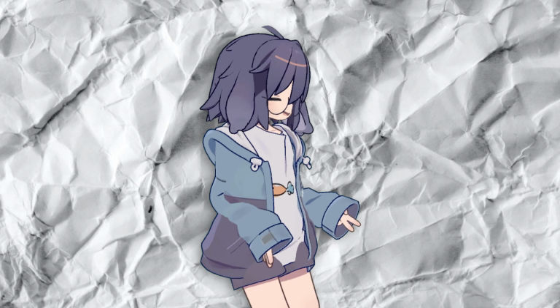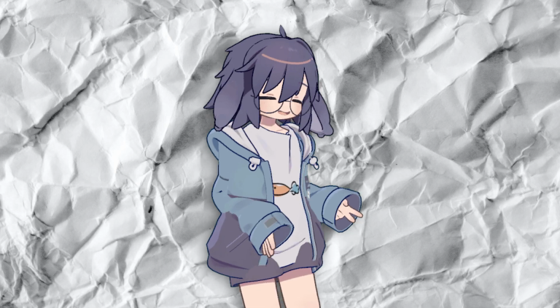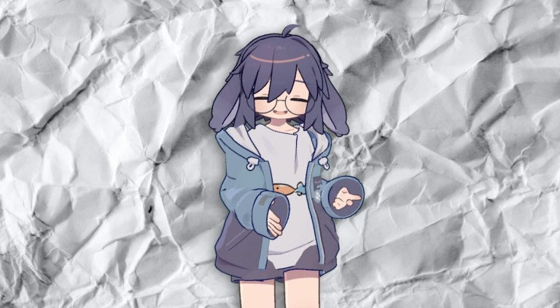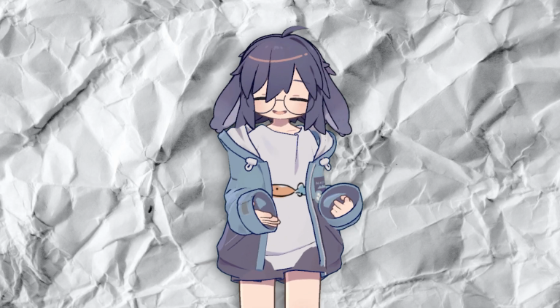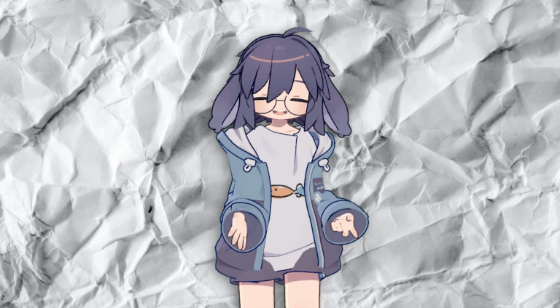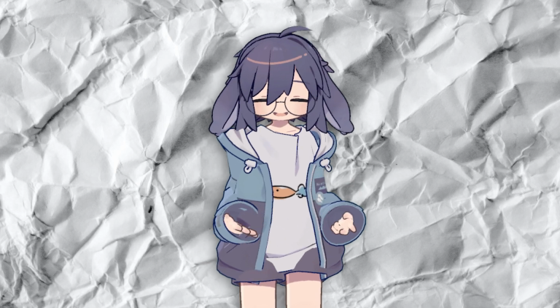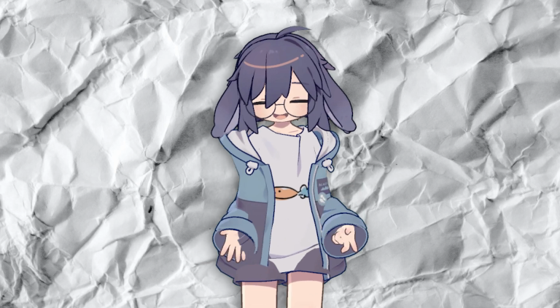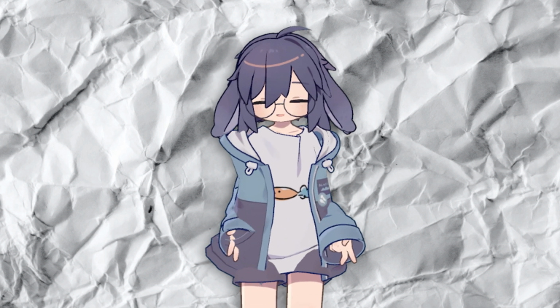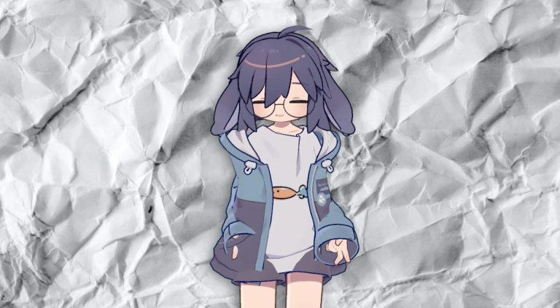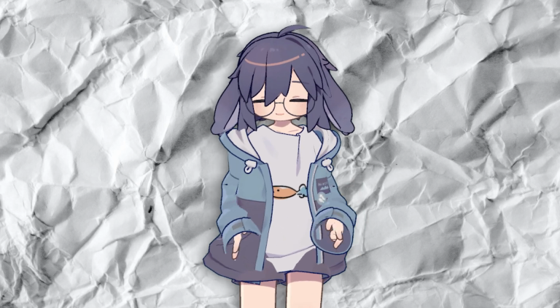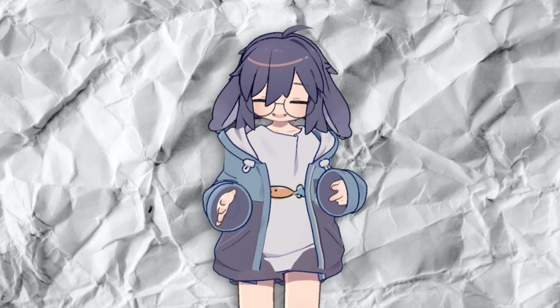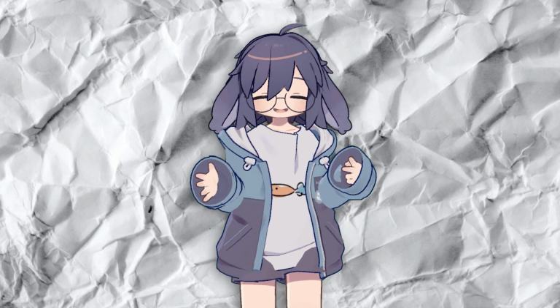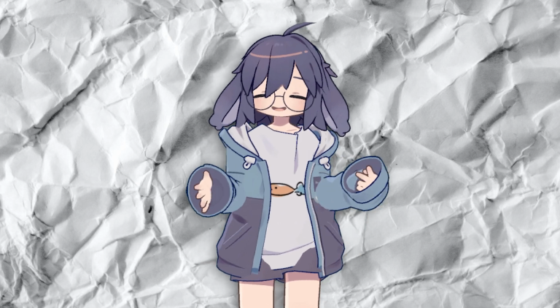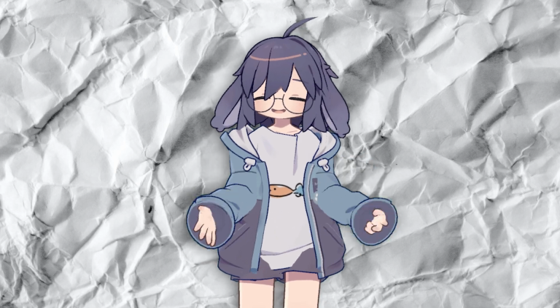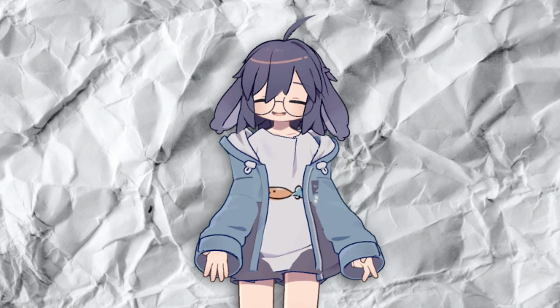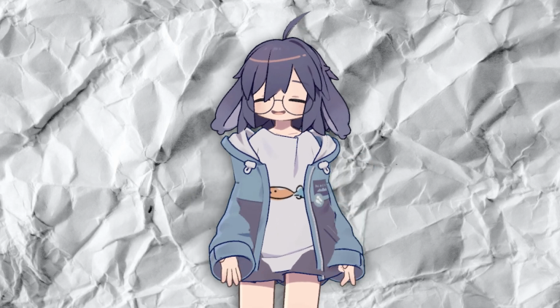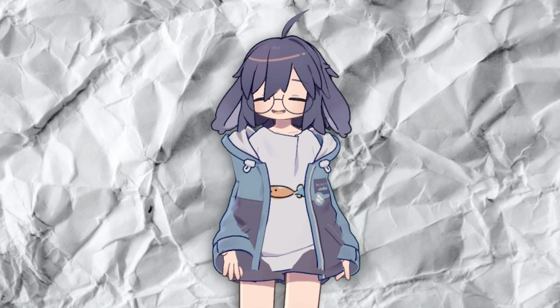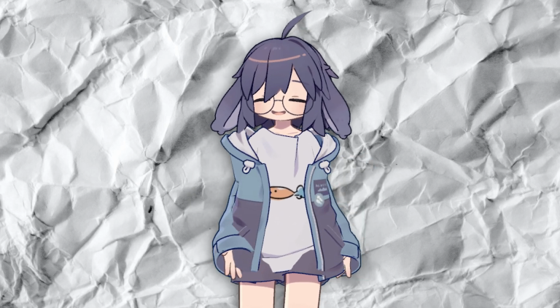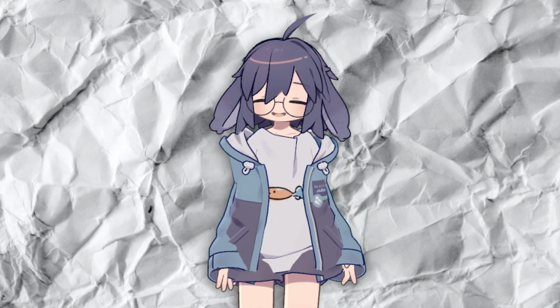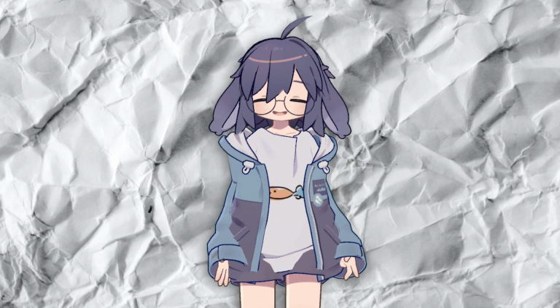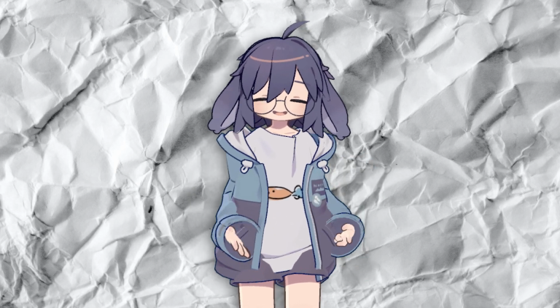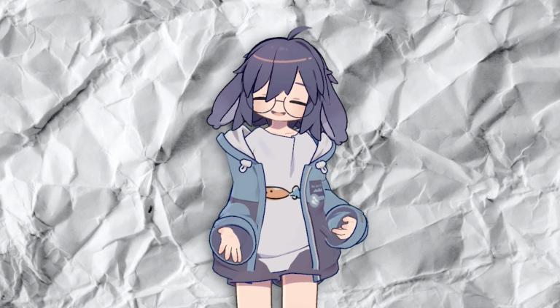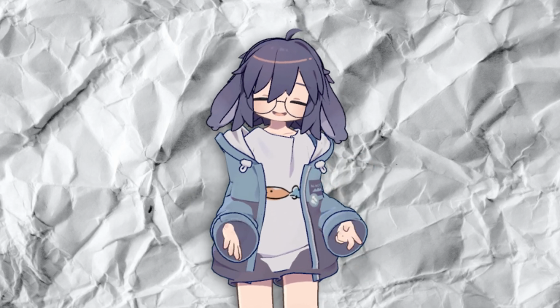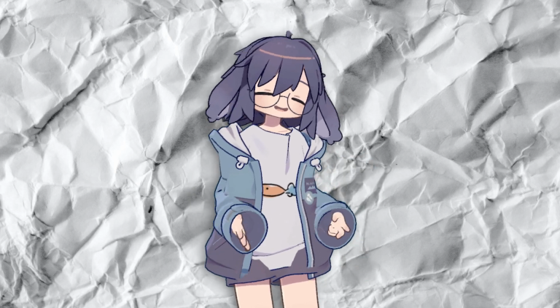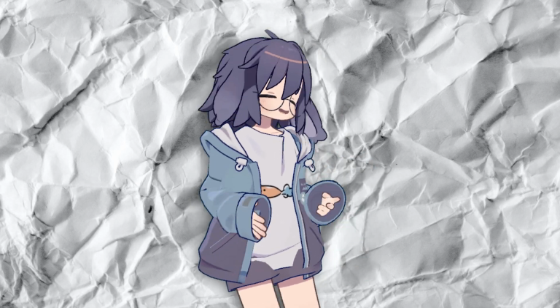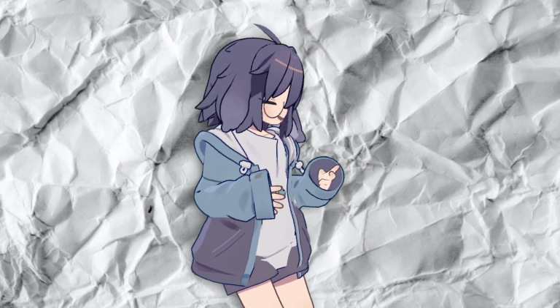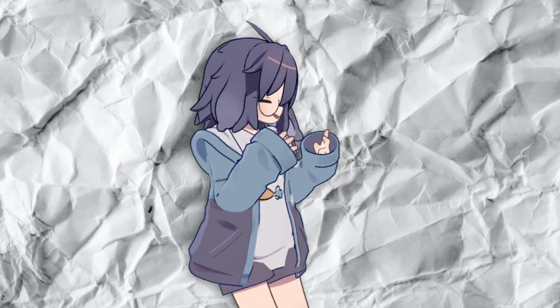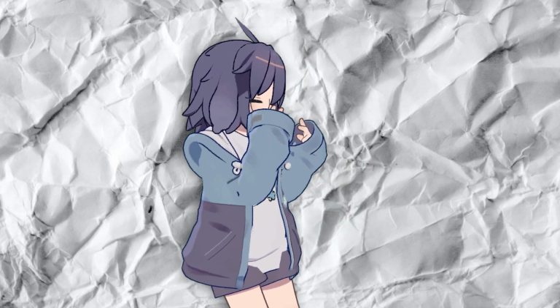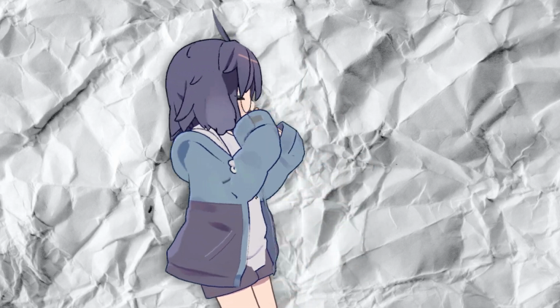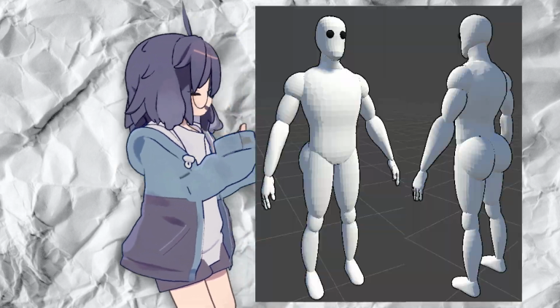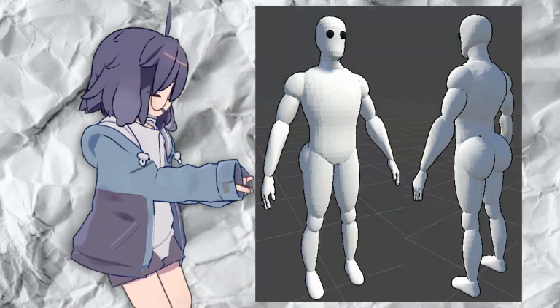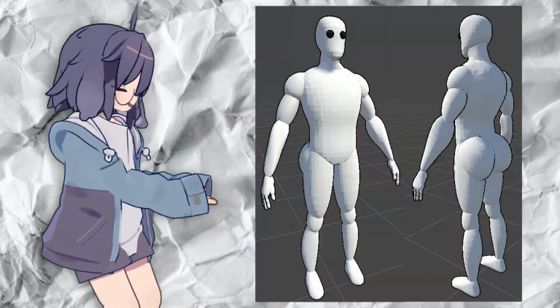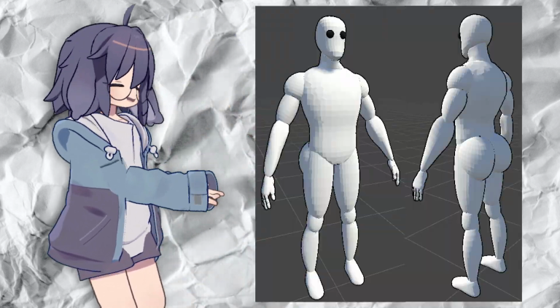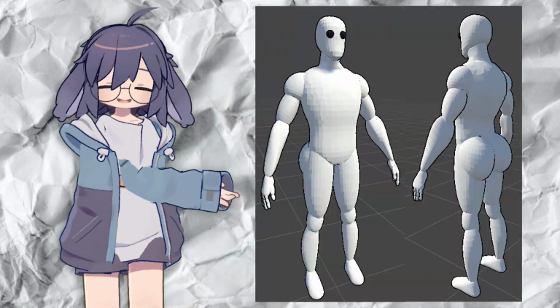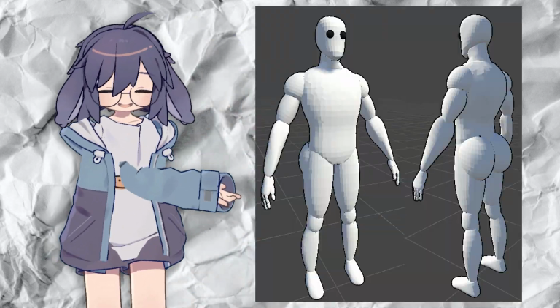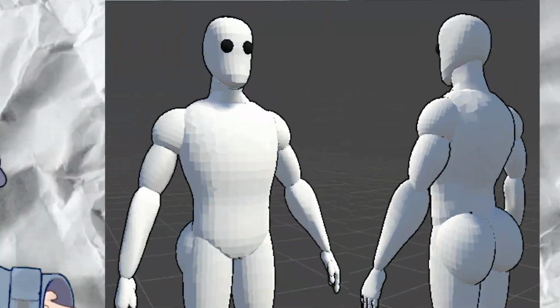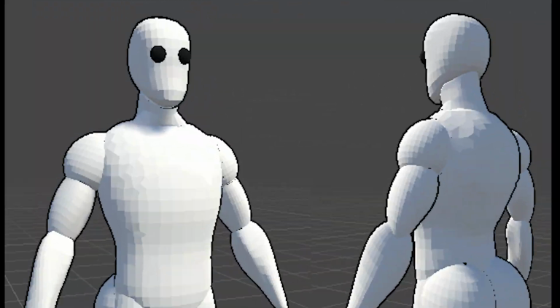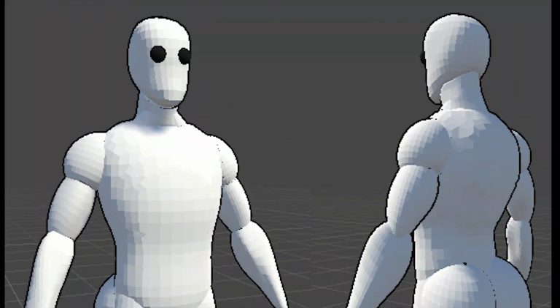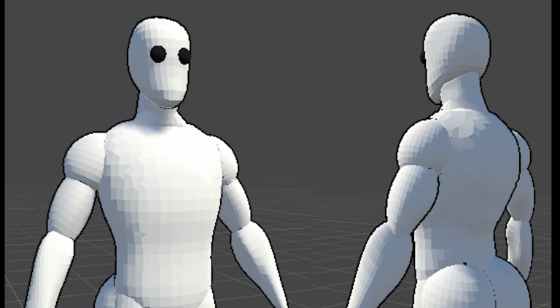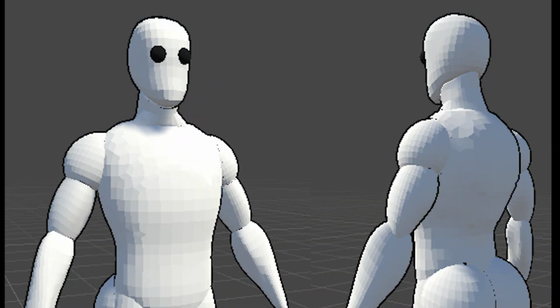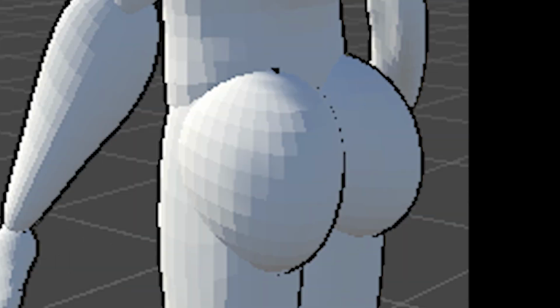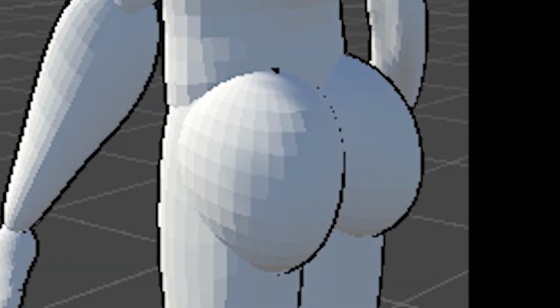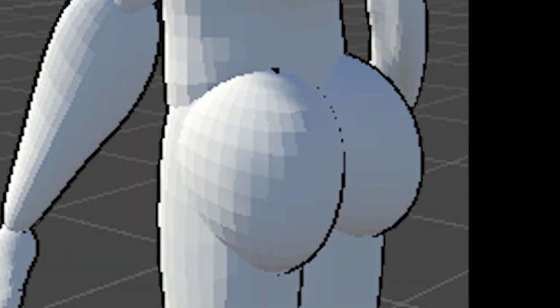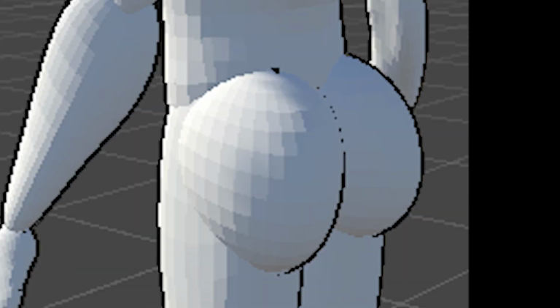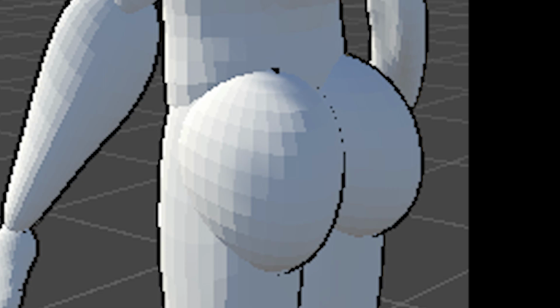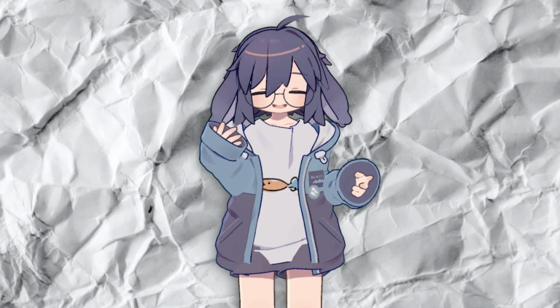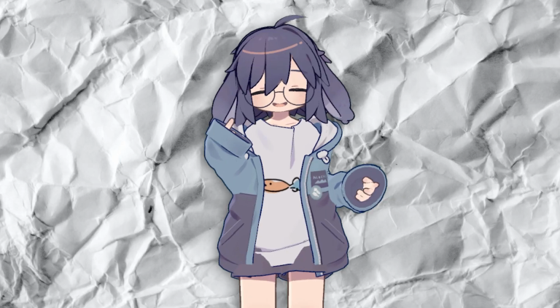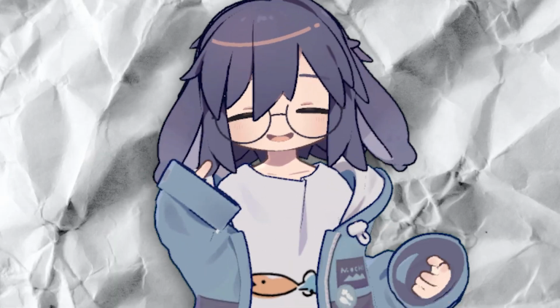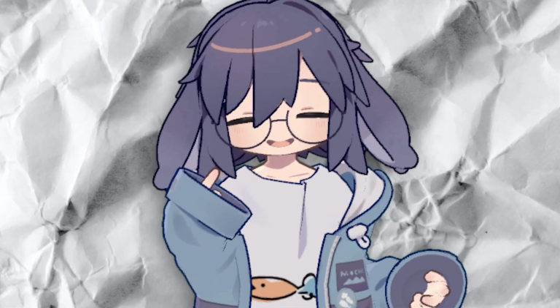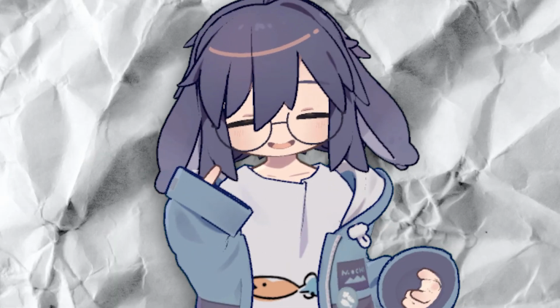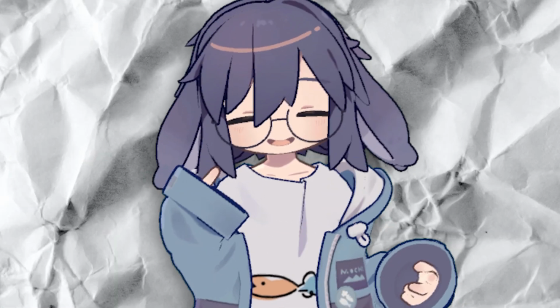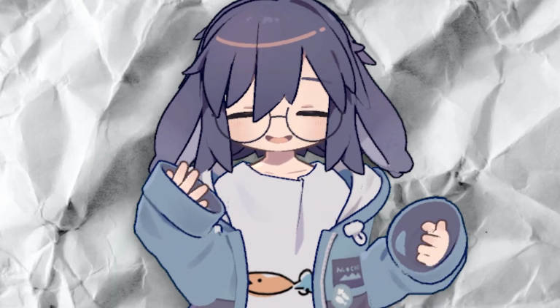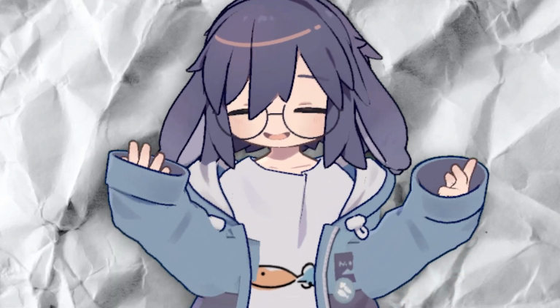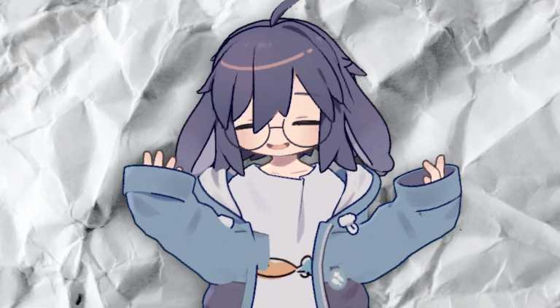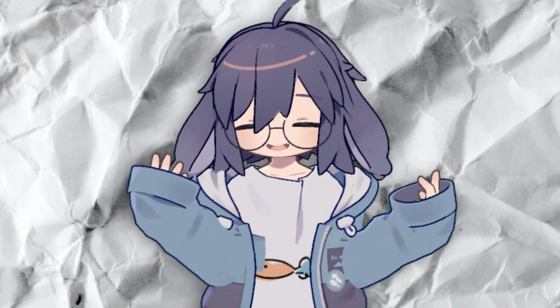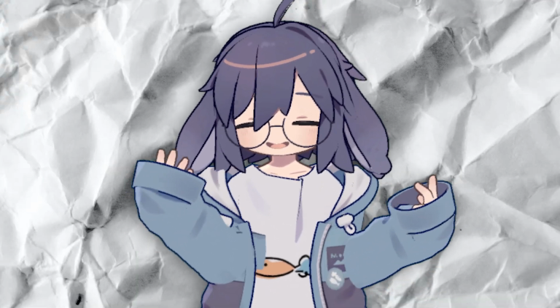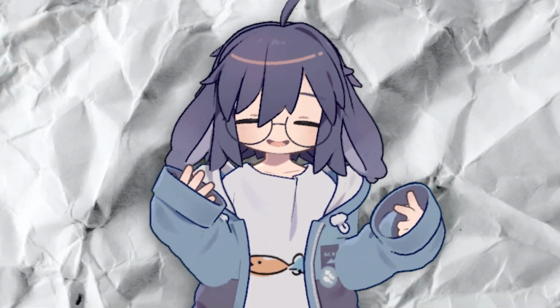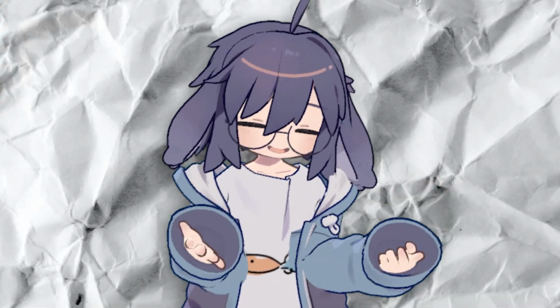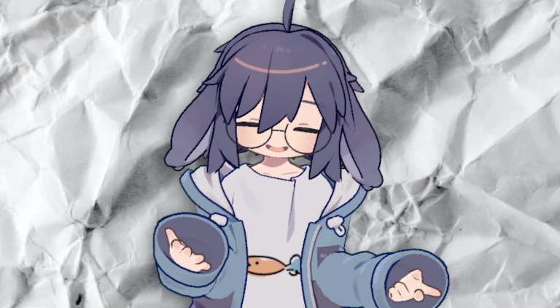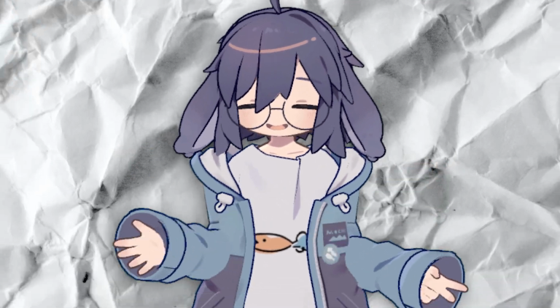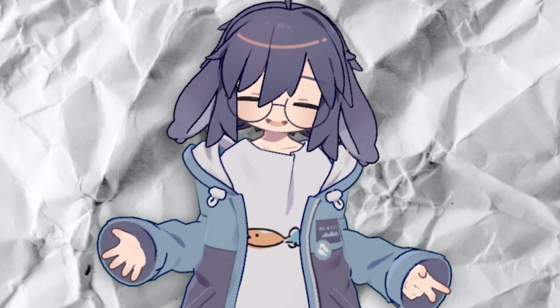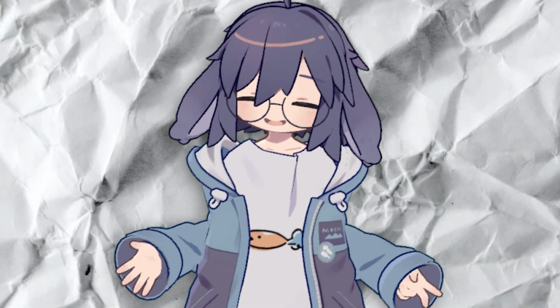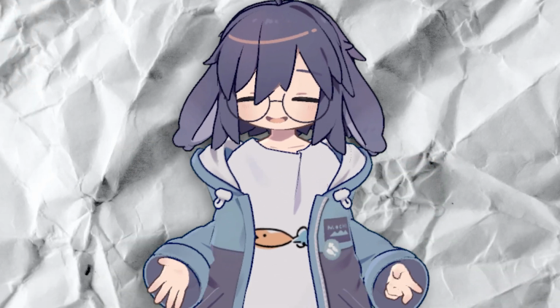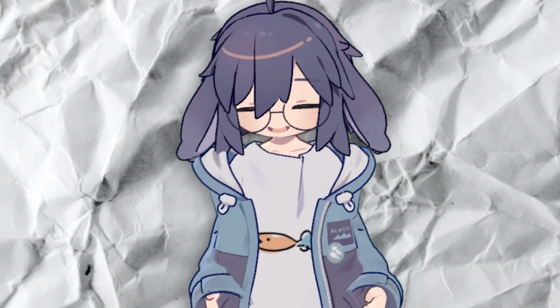I'm not an artist — most of my own stuff just looks like this. See? No art skills required!